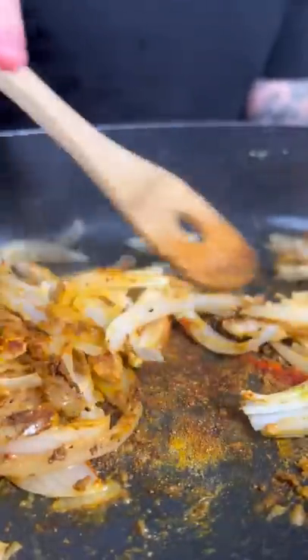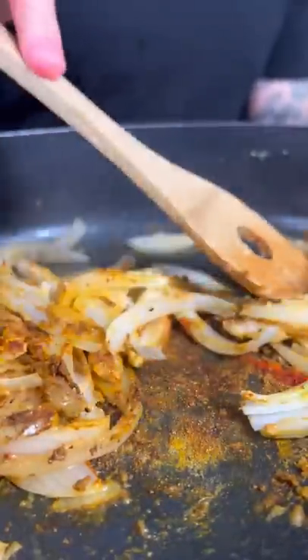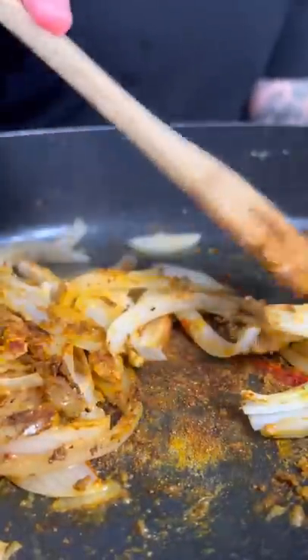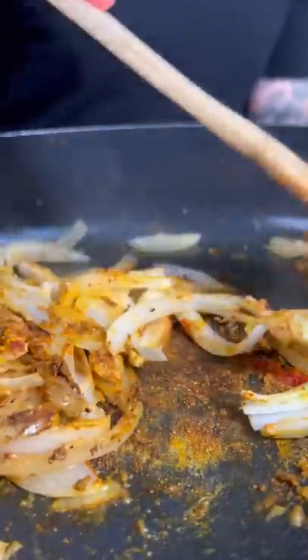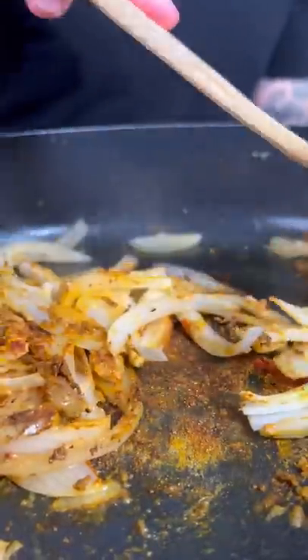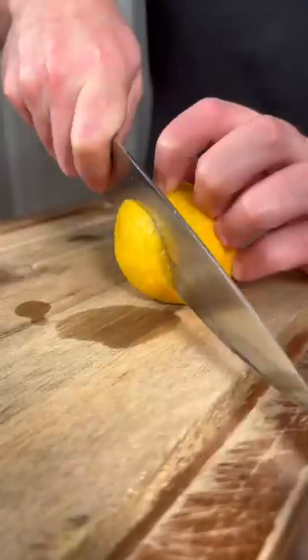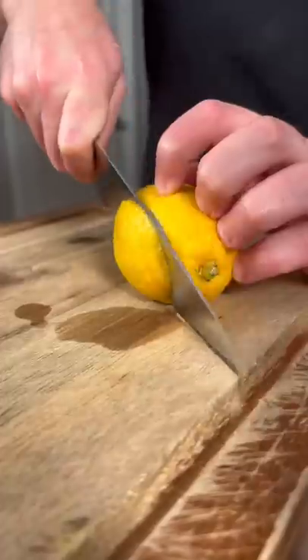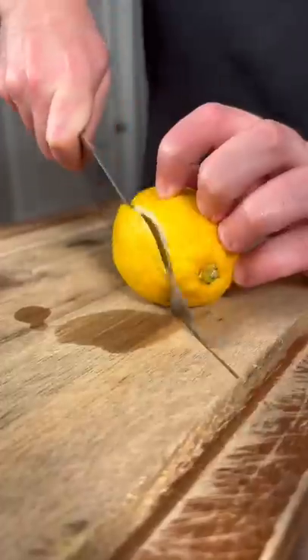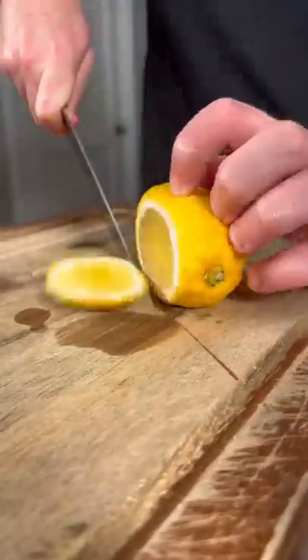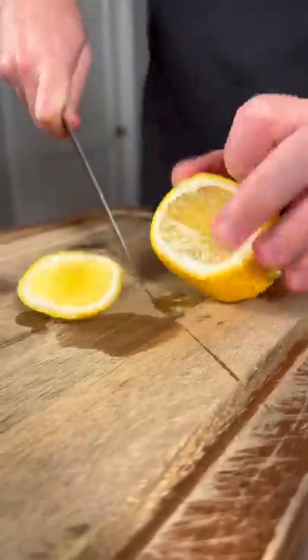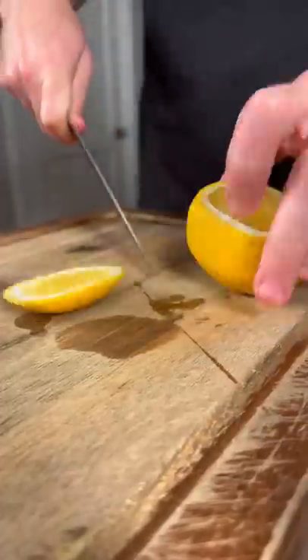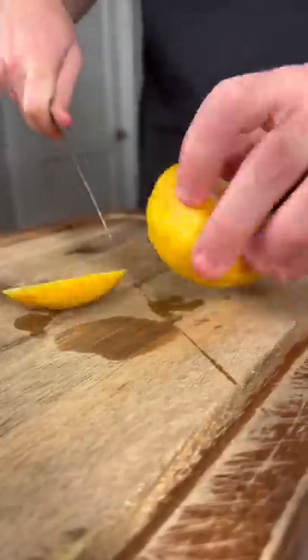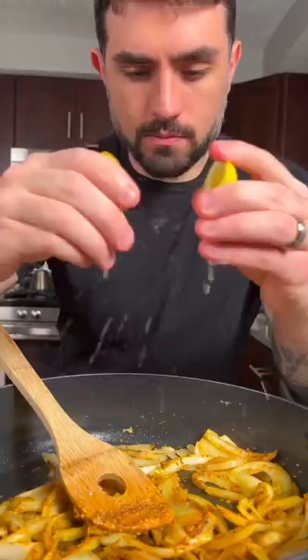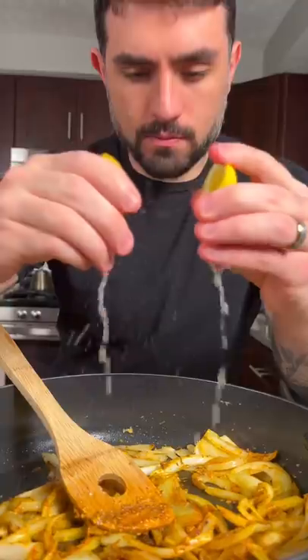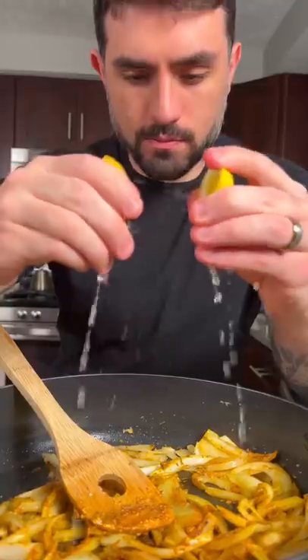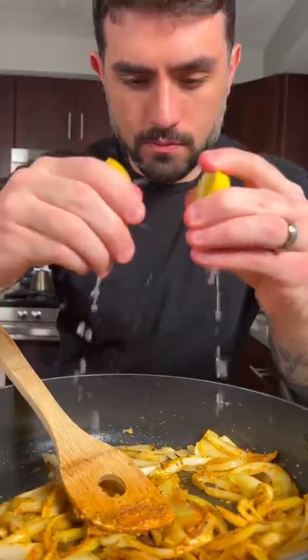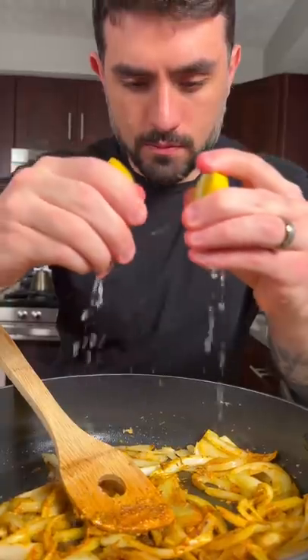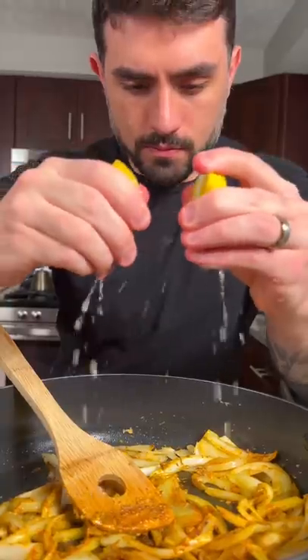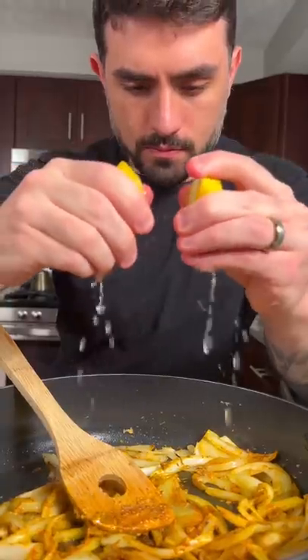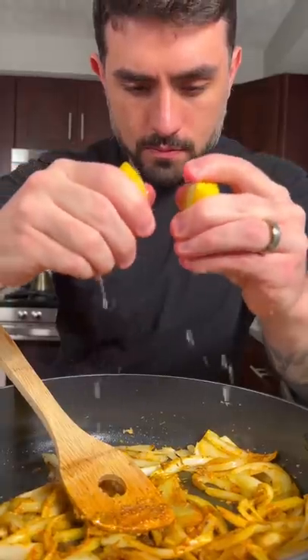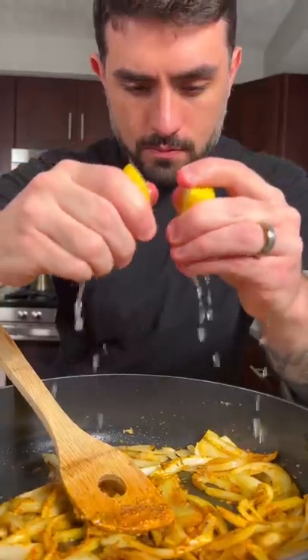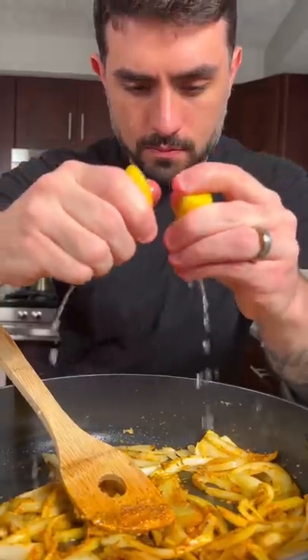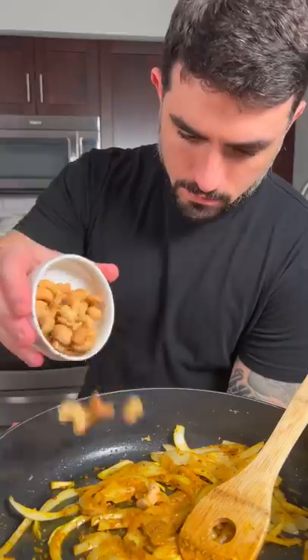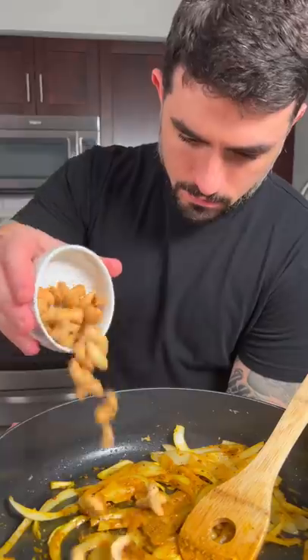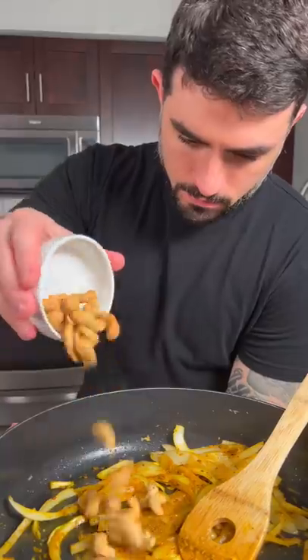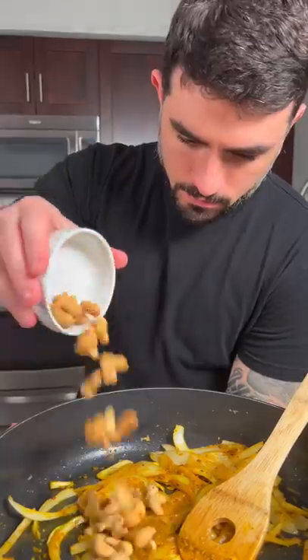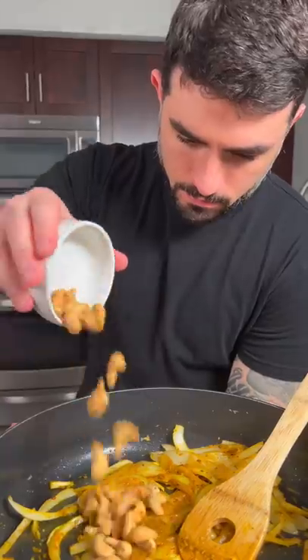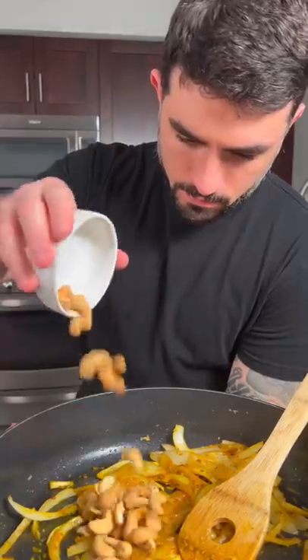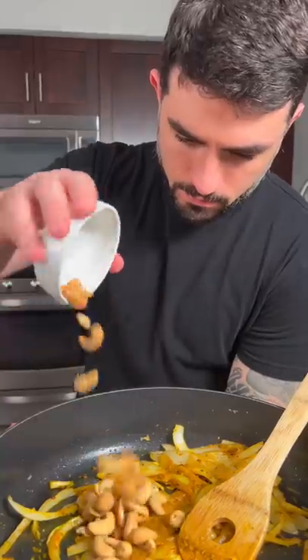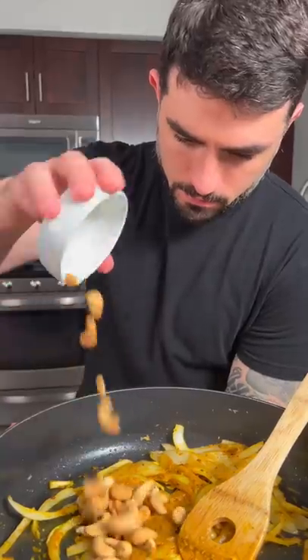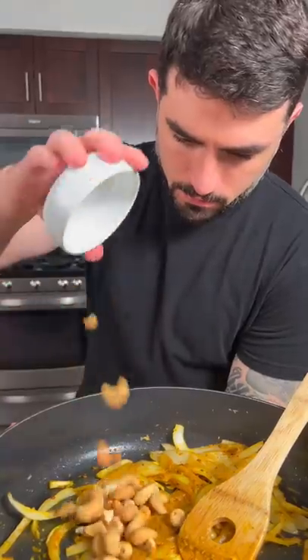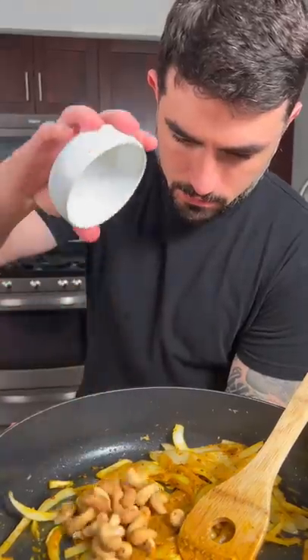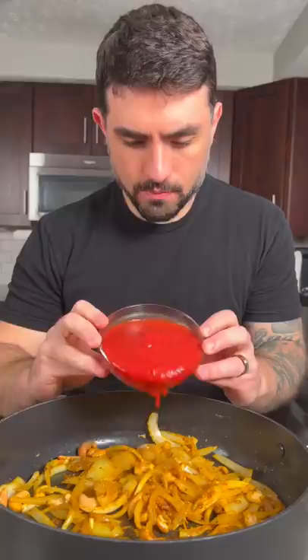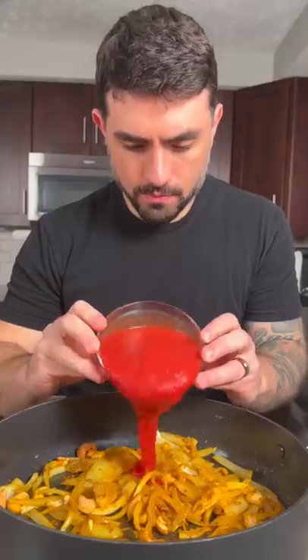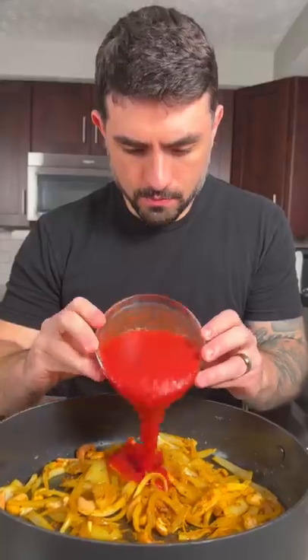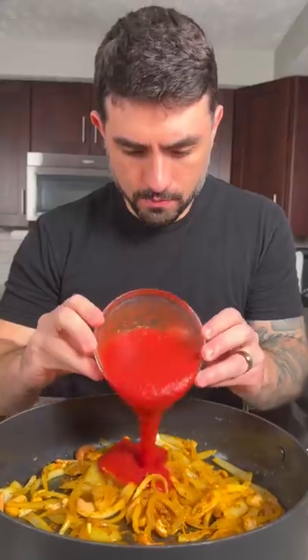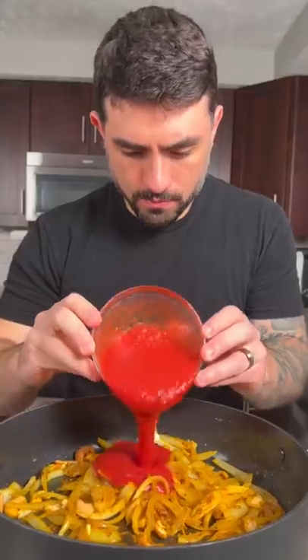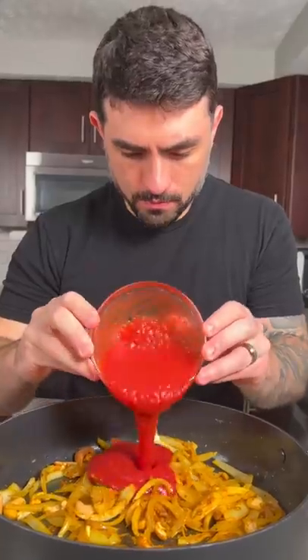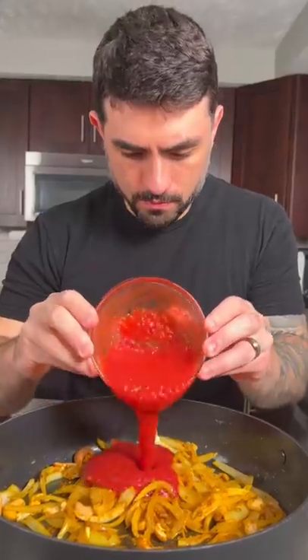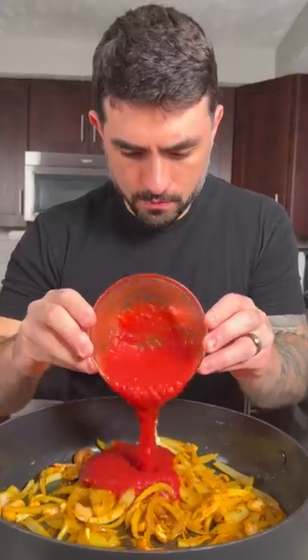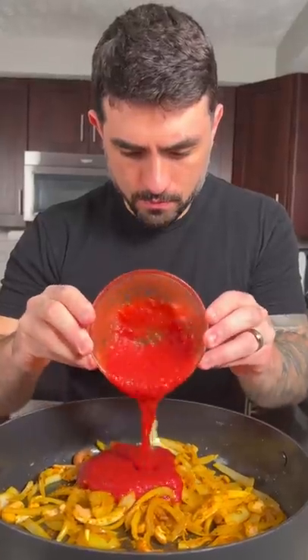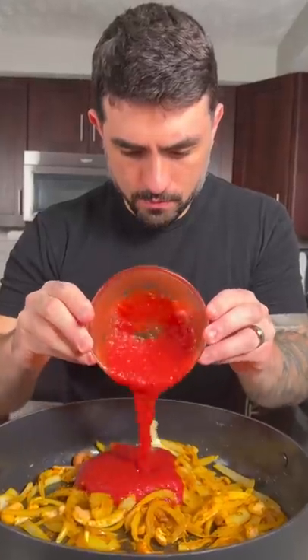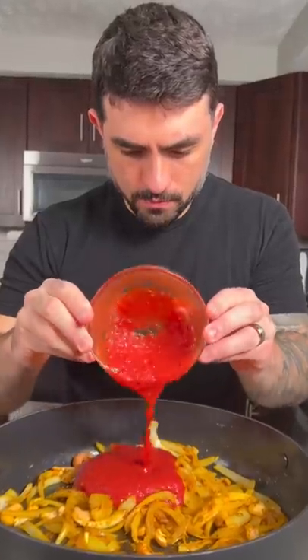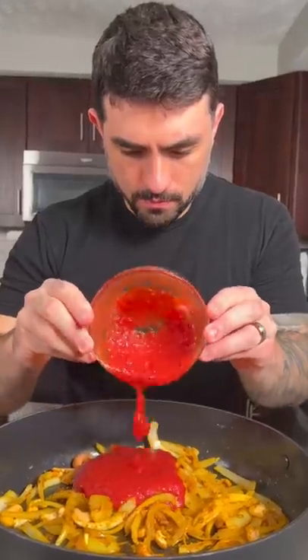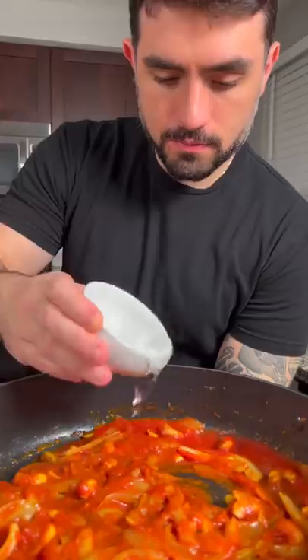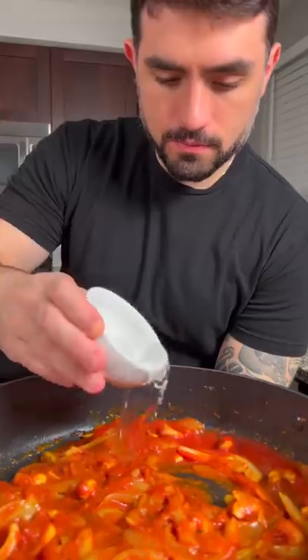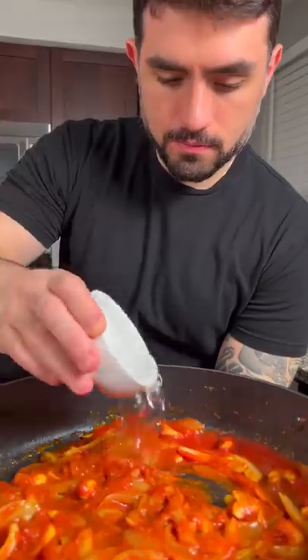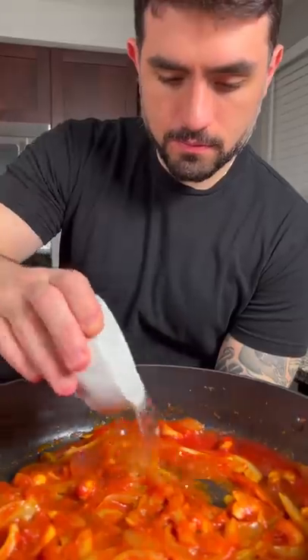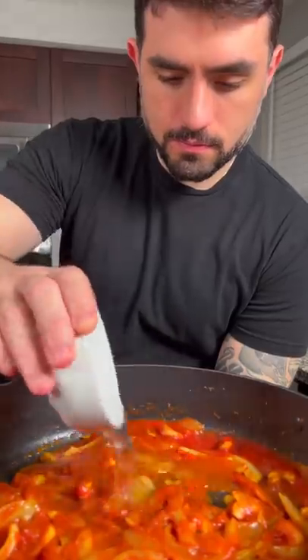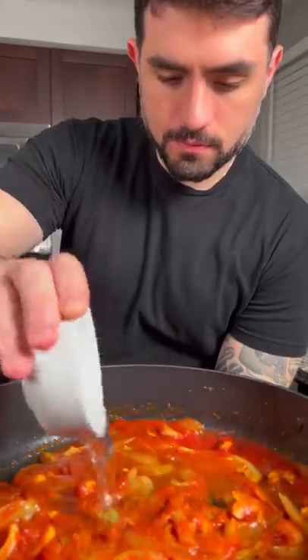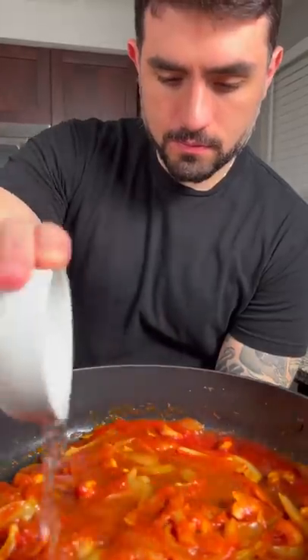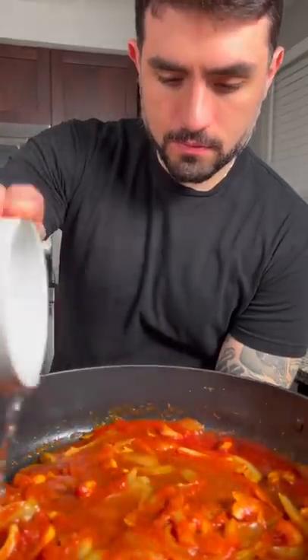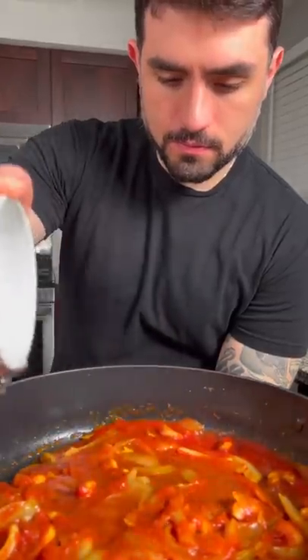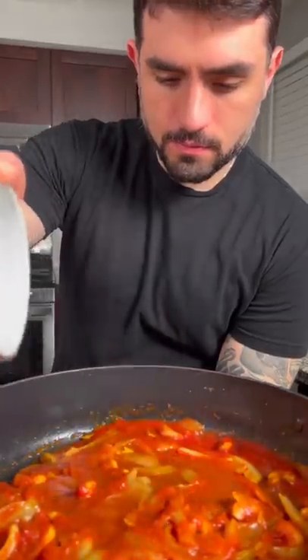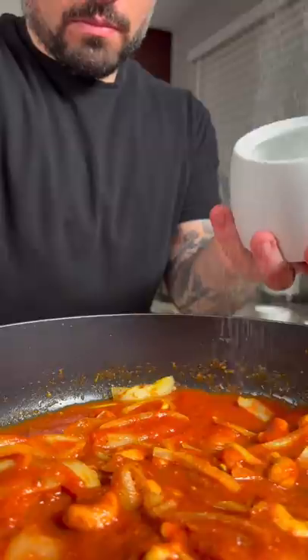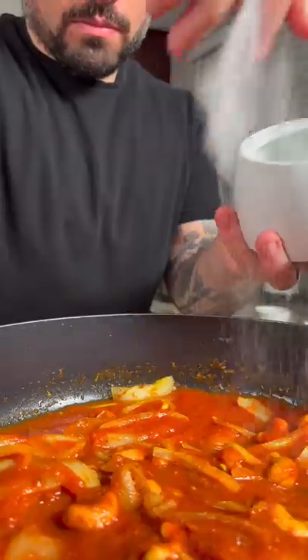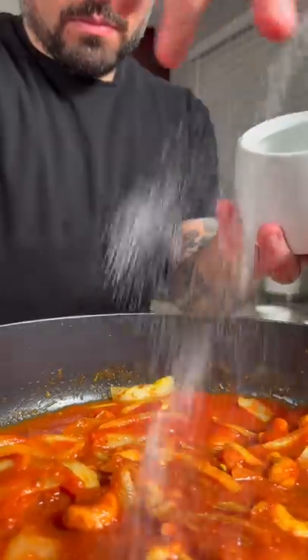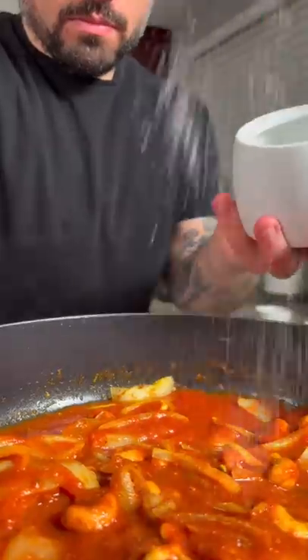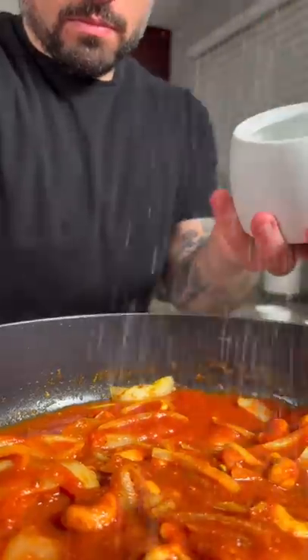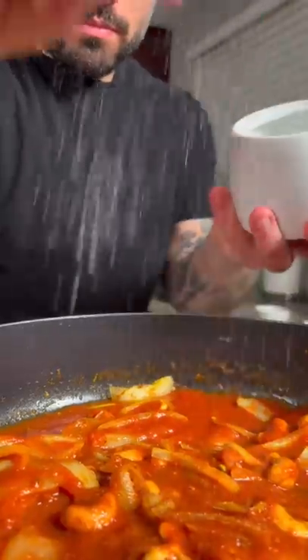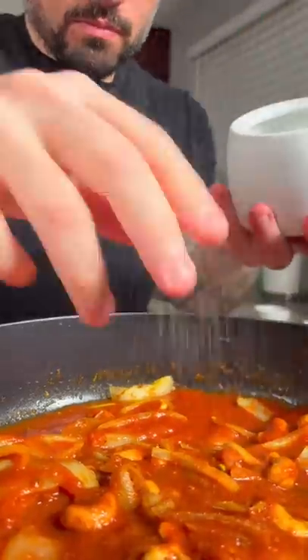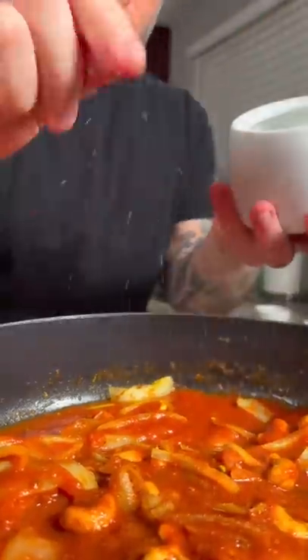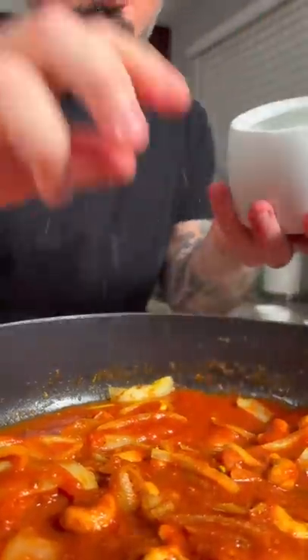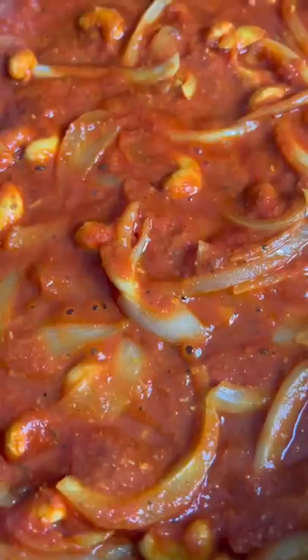Next we're gonna cut two cheeks of lemon and add a few teaspoons of lemon juice. Add a handful of cashews and one cup of tomato puree. We're gonna add a splash of water and a pinch of sugar.